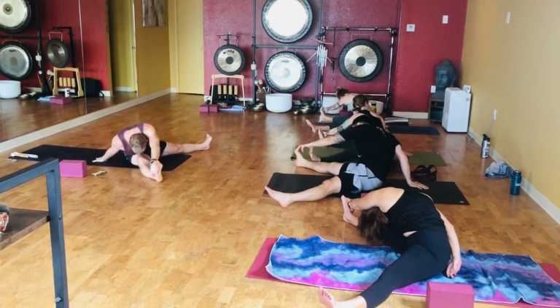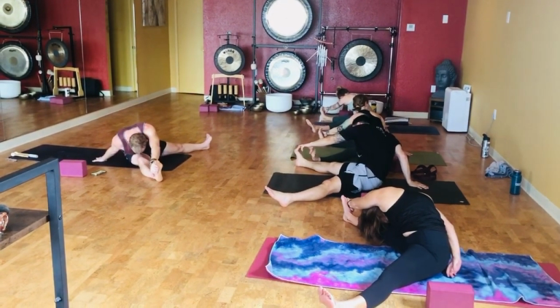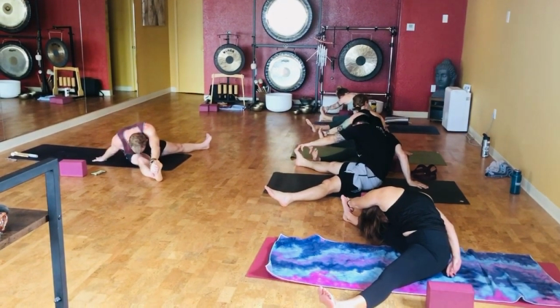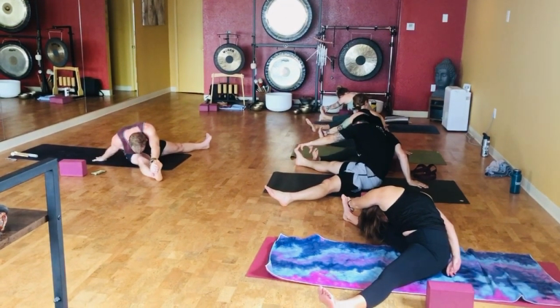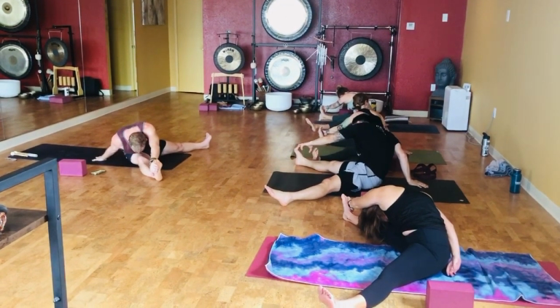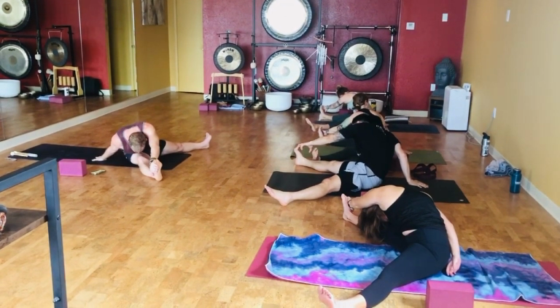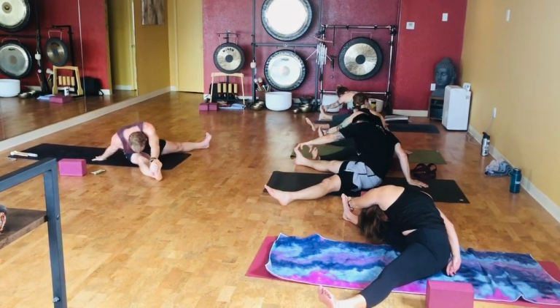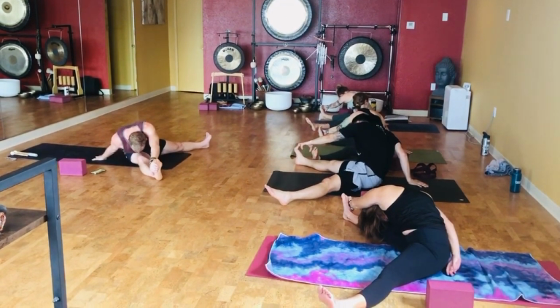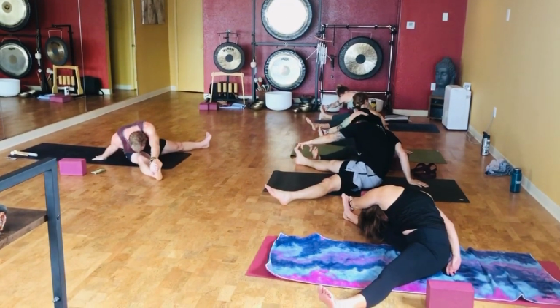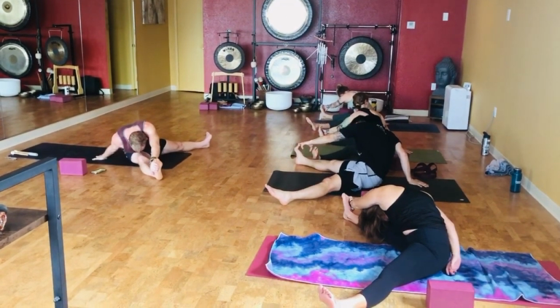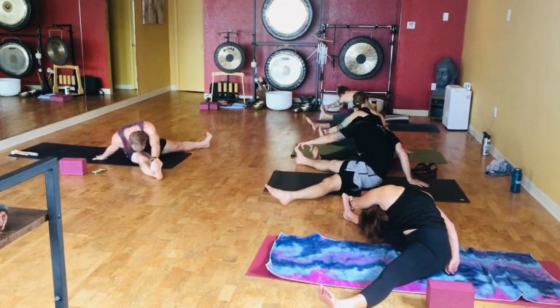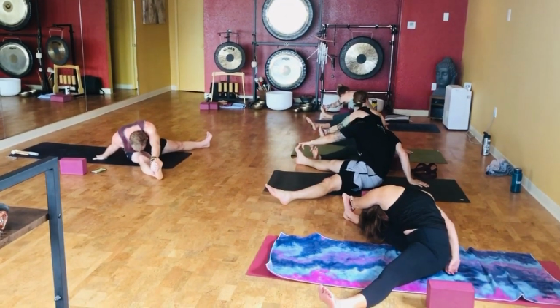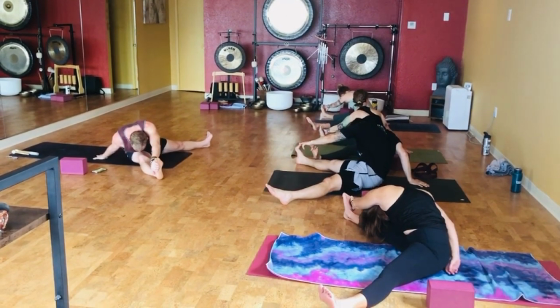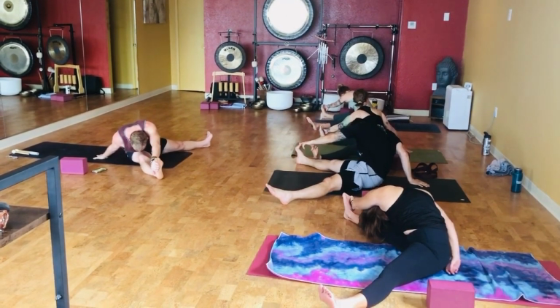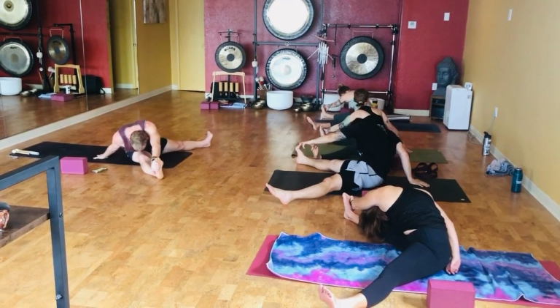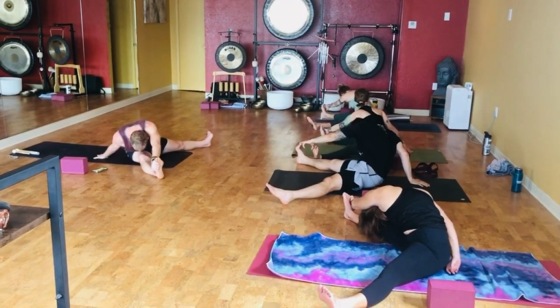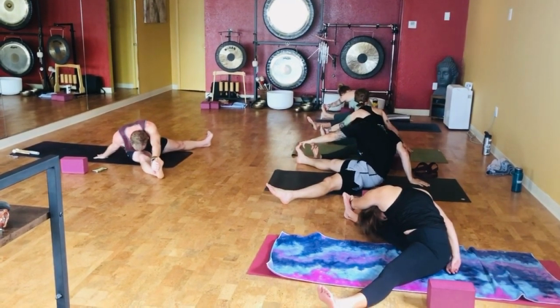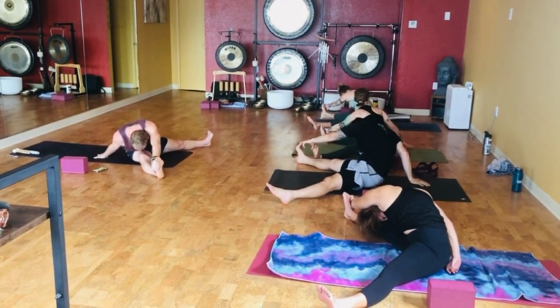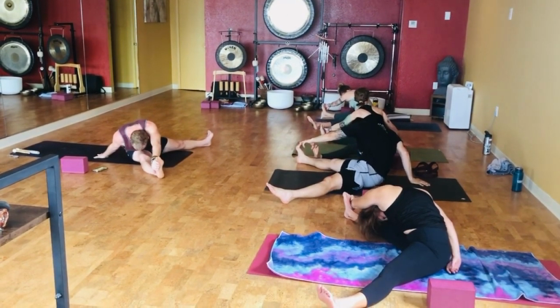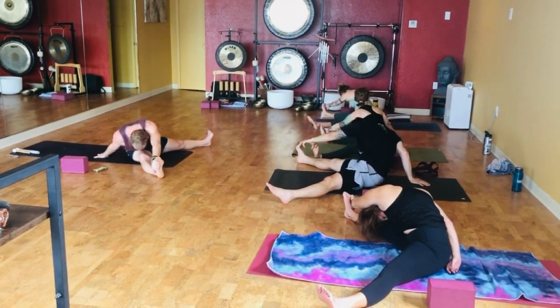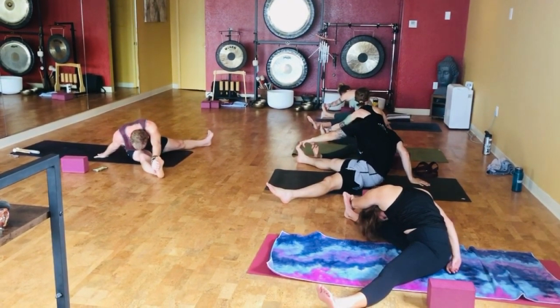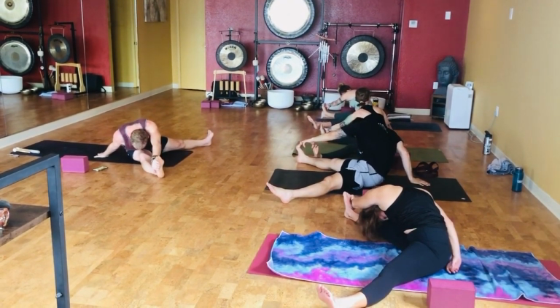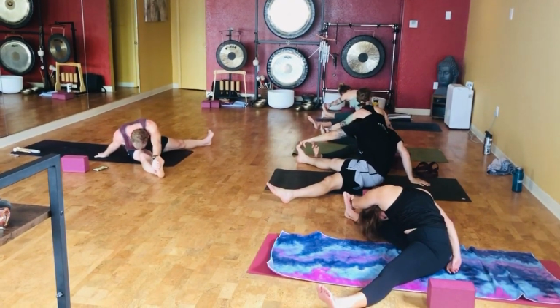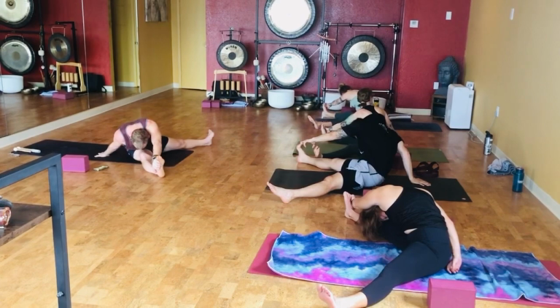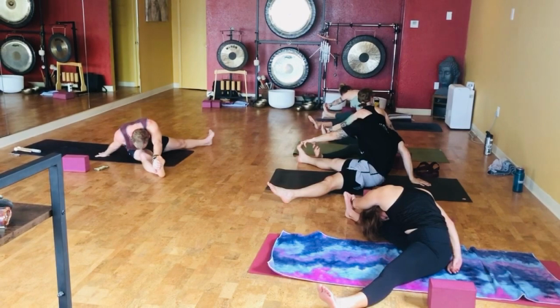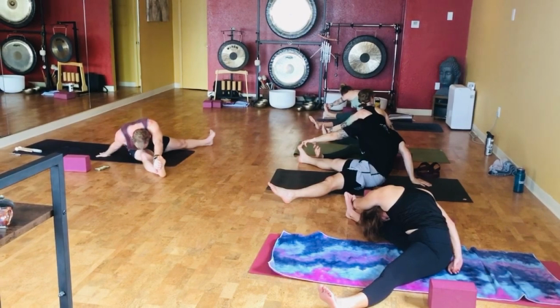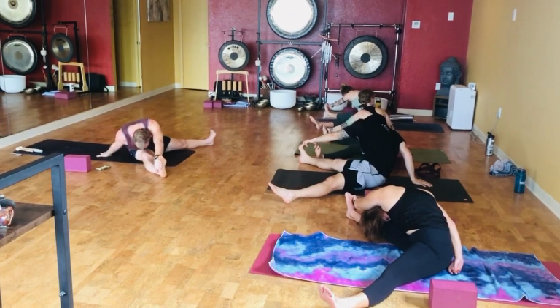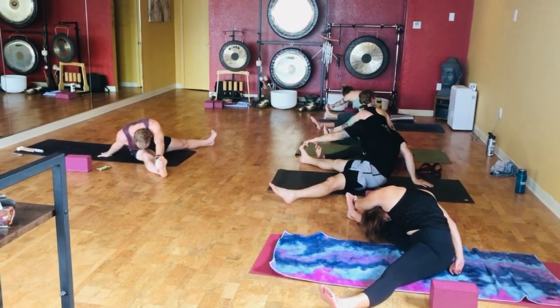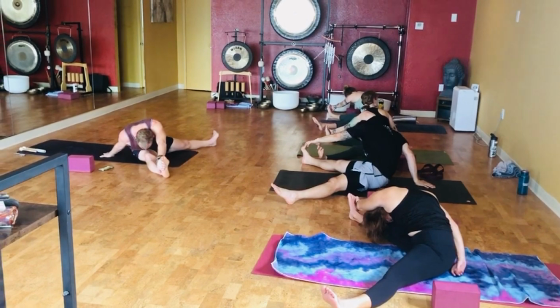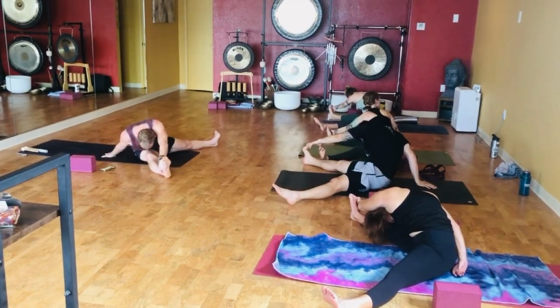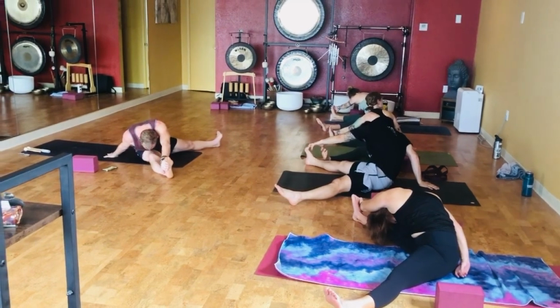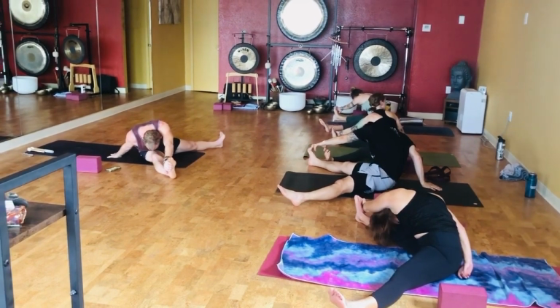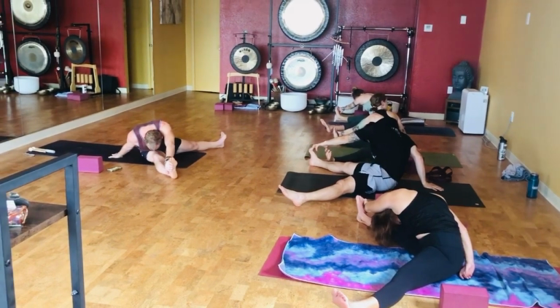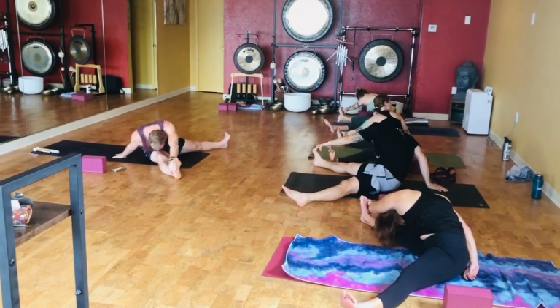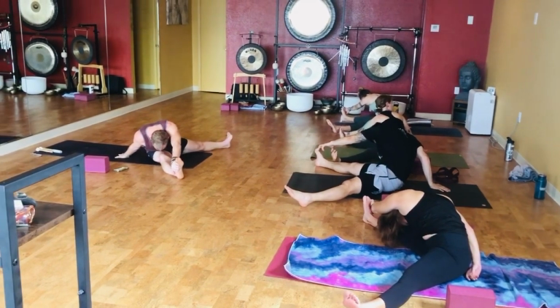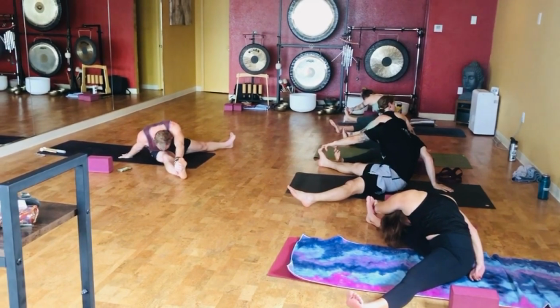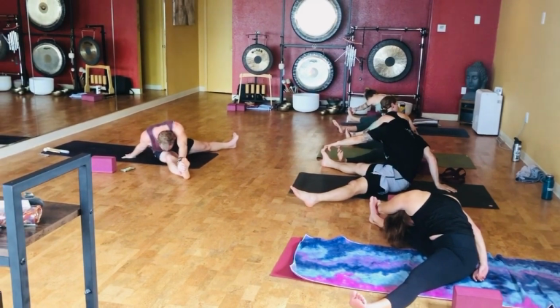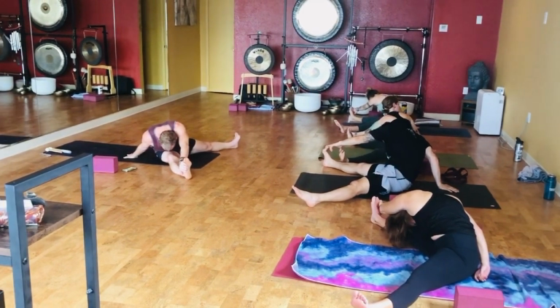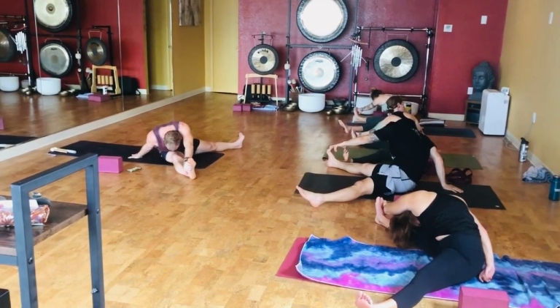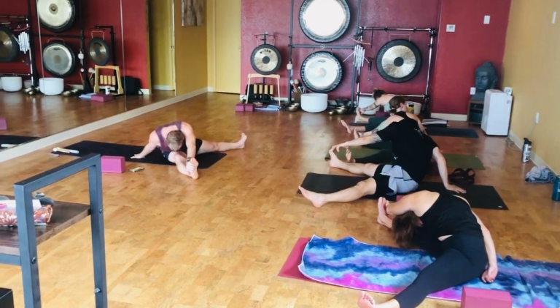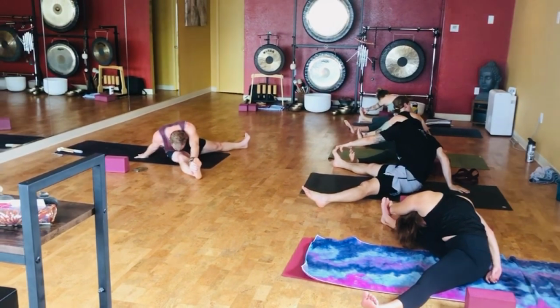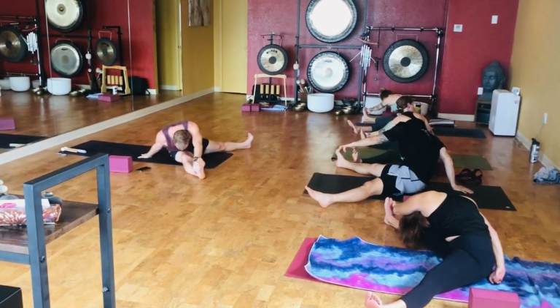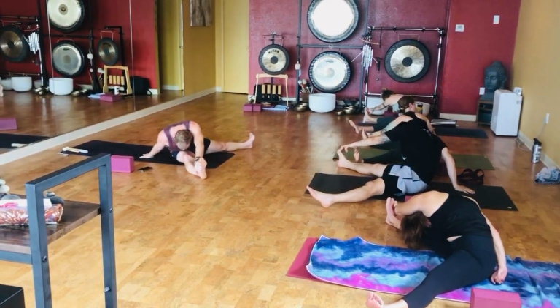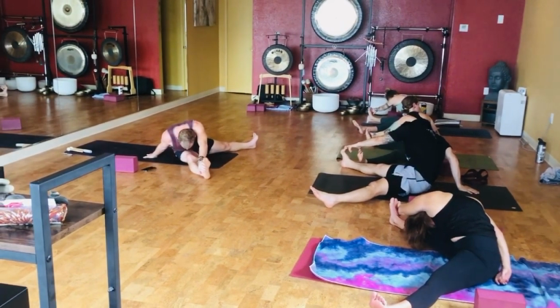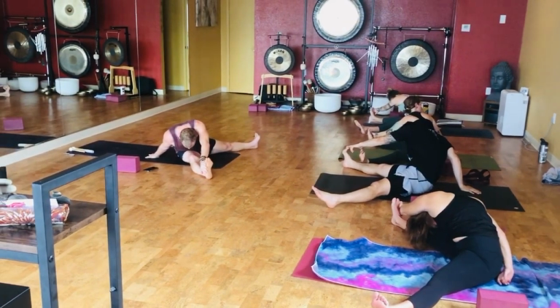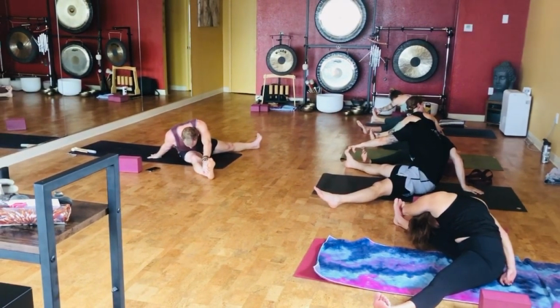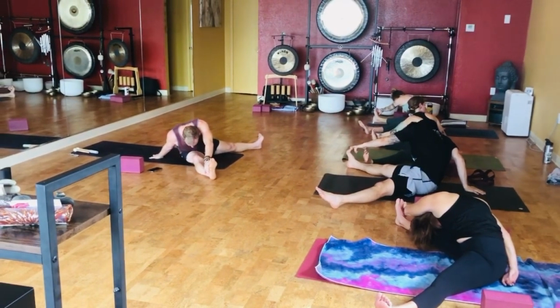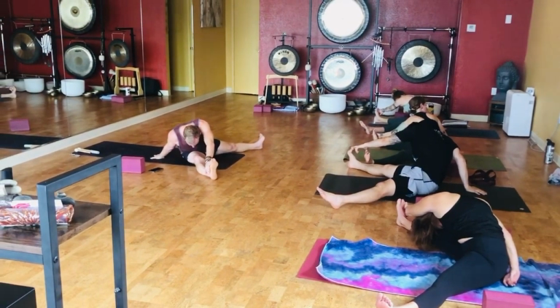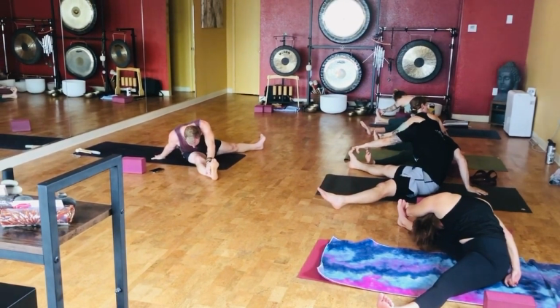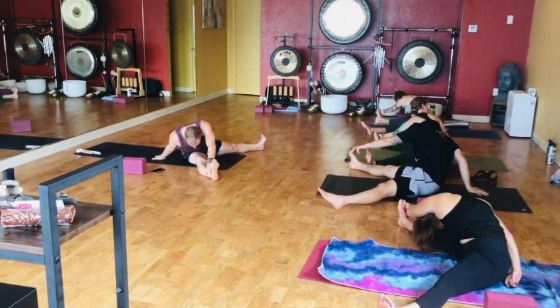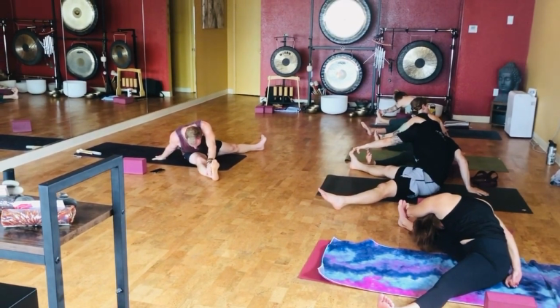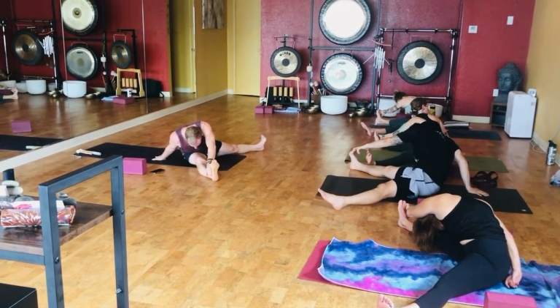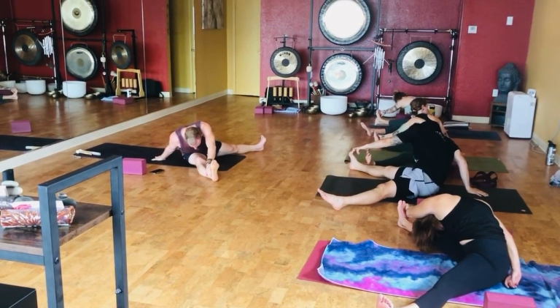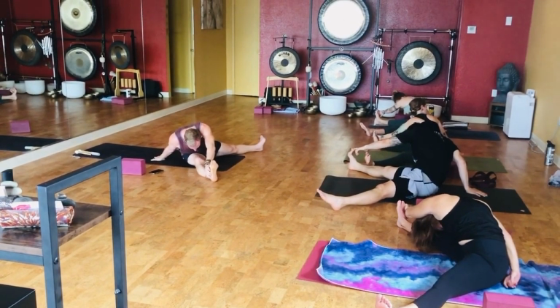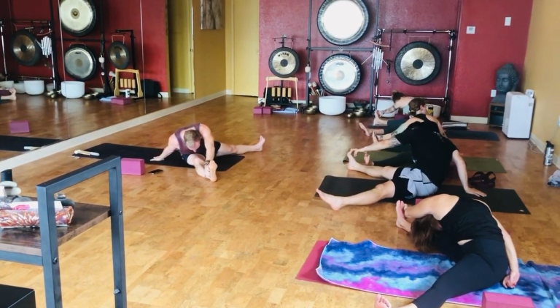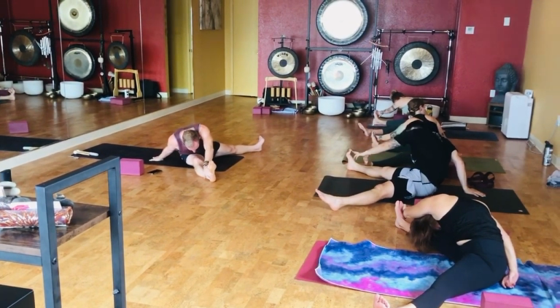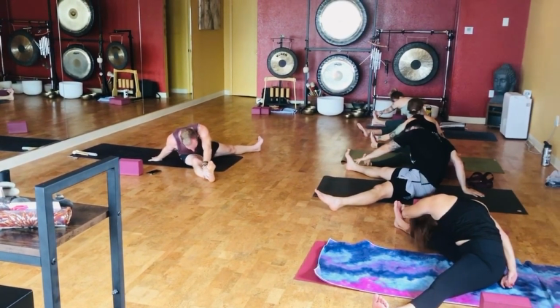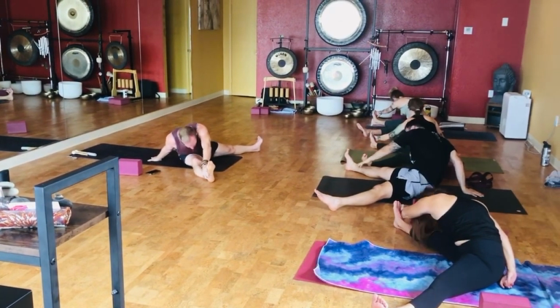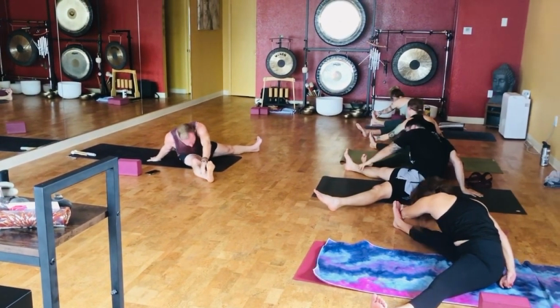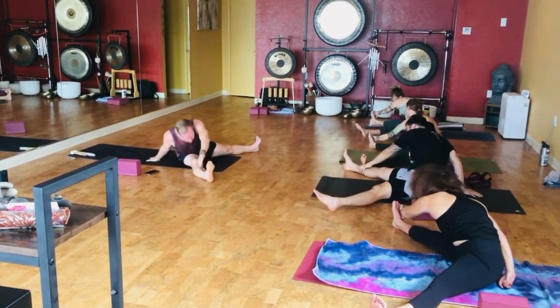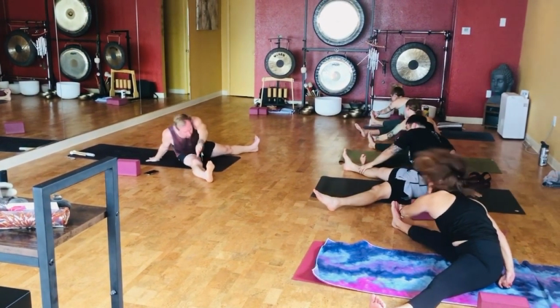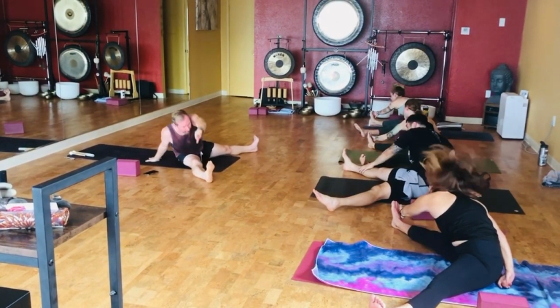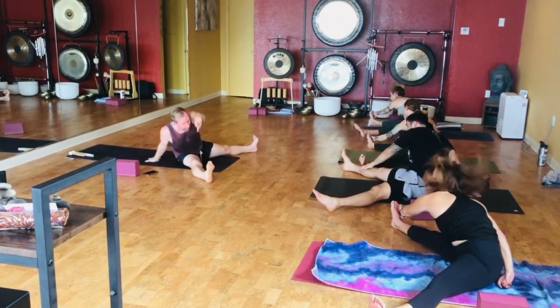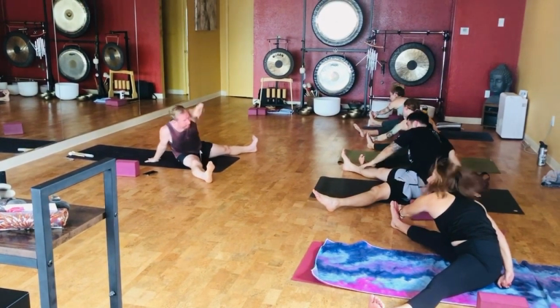Breathe, breathe, breathe. Alright, here we go. Let's come on up.